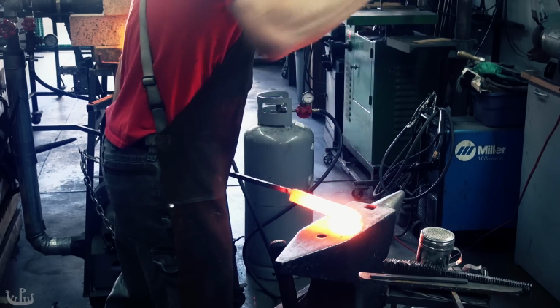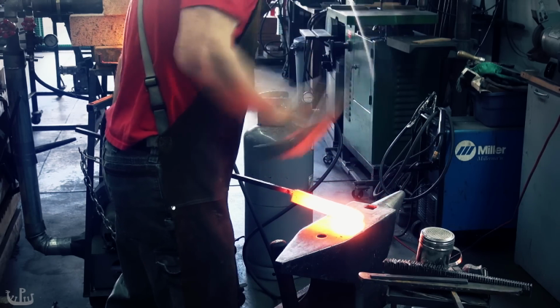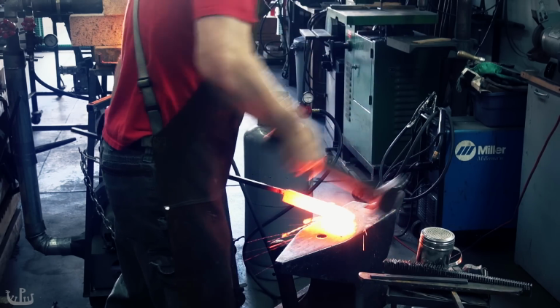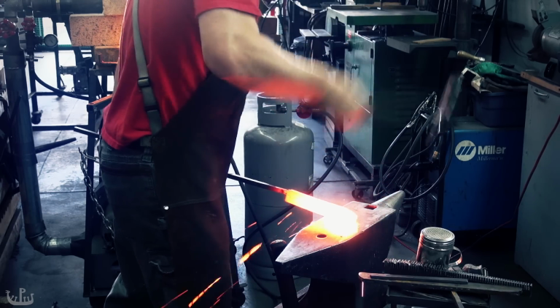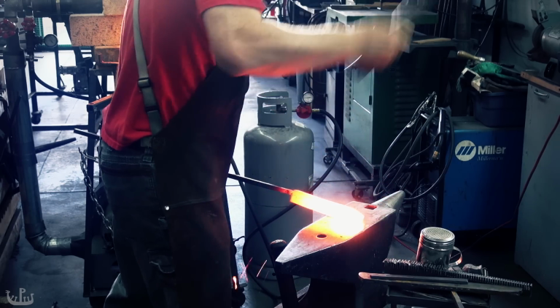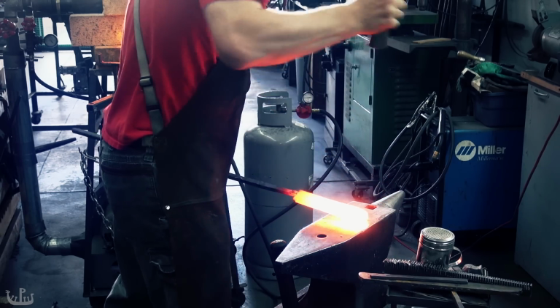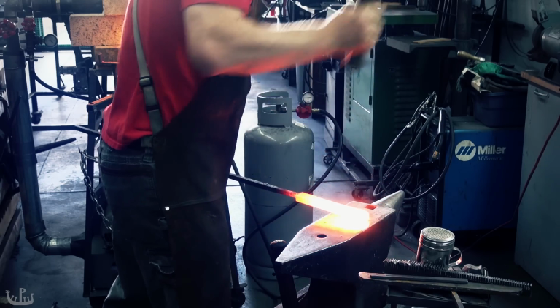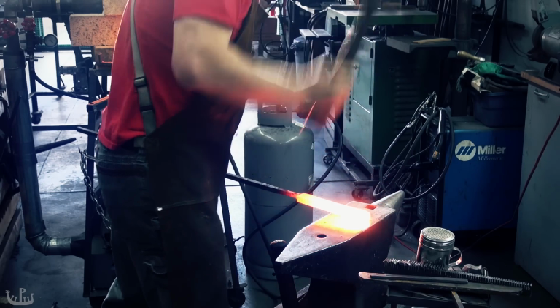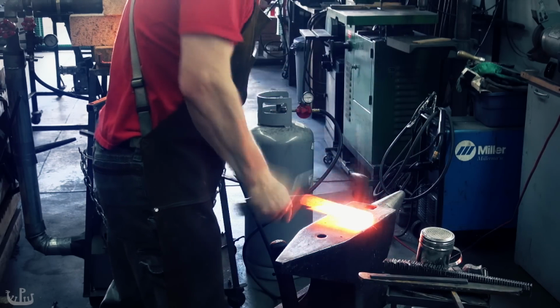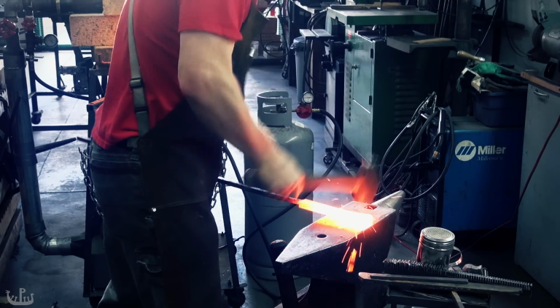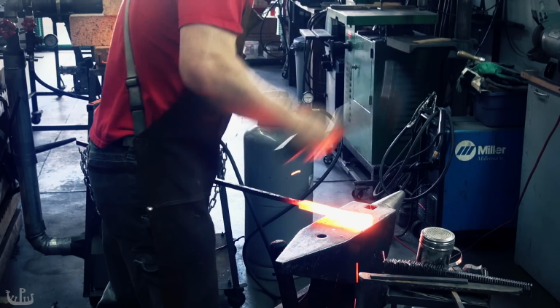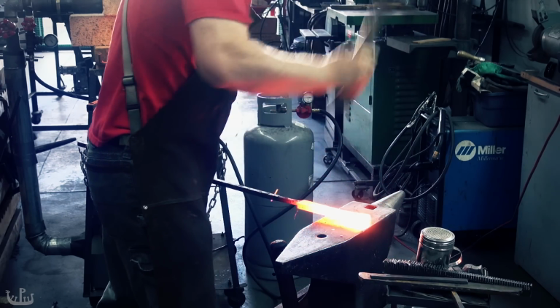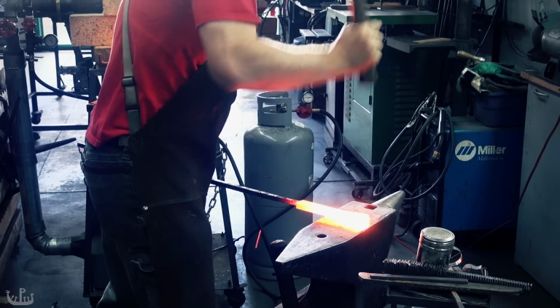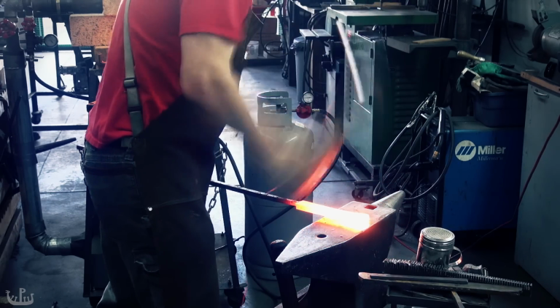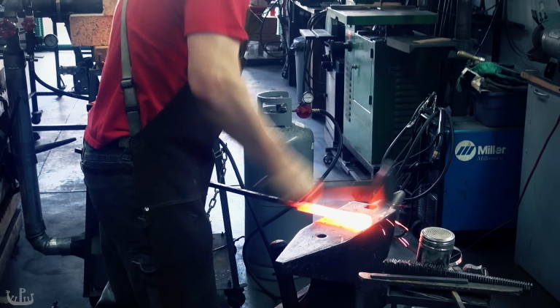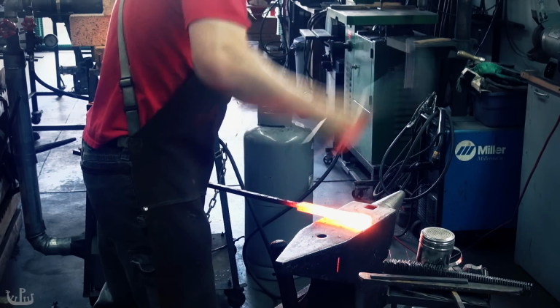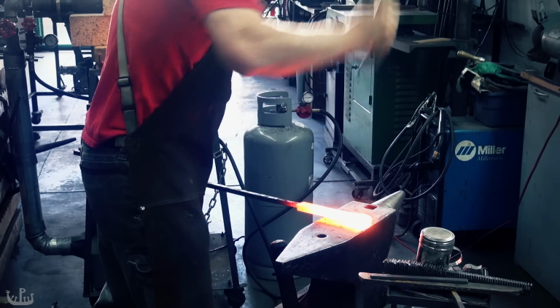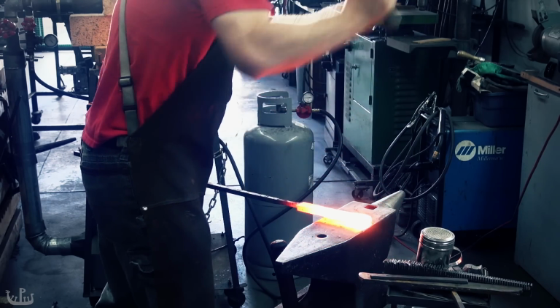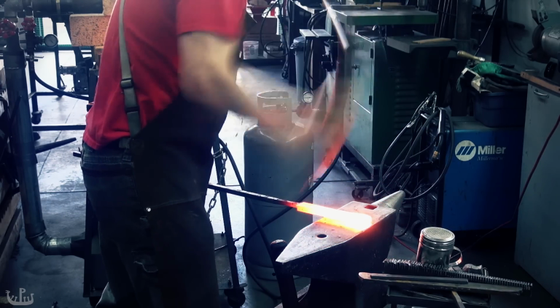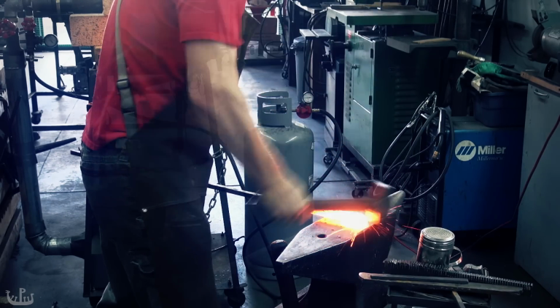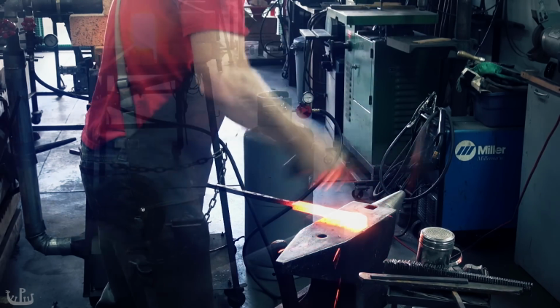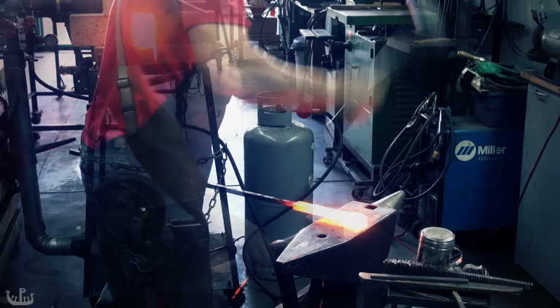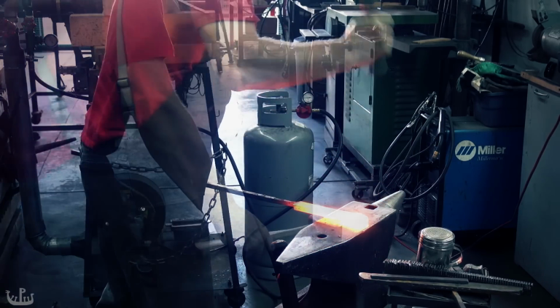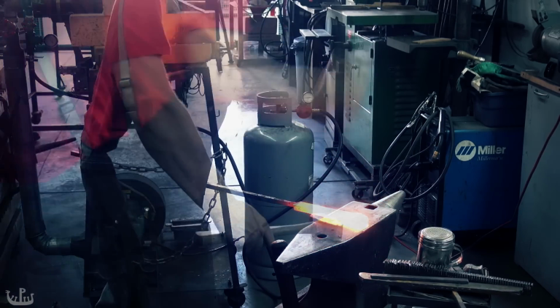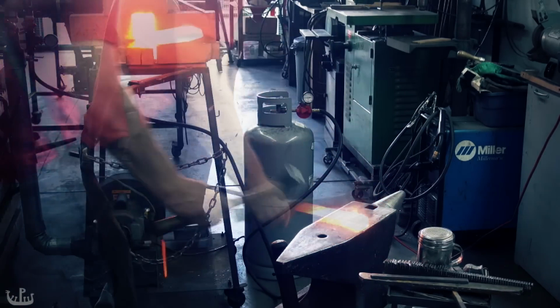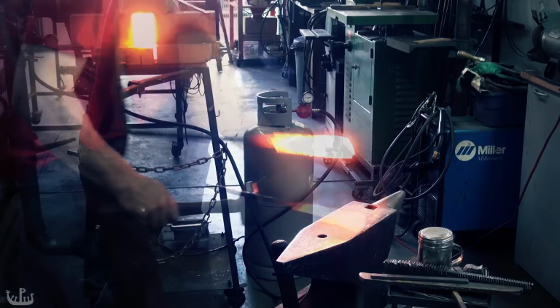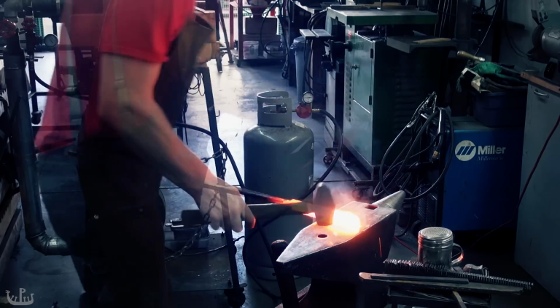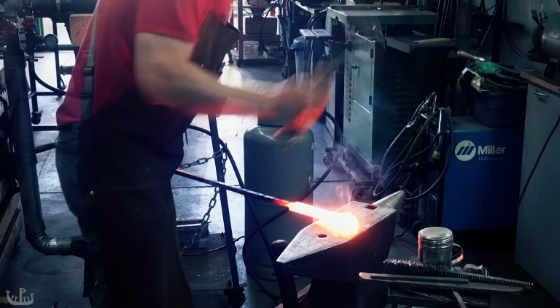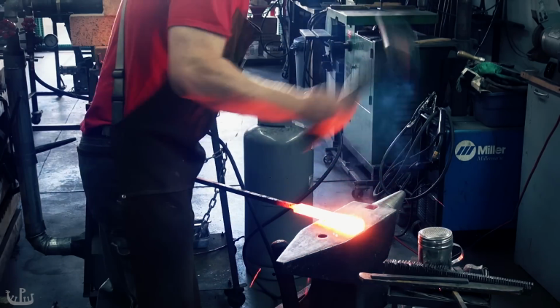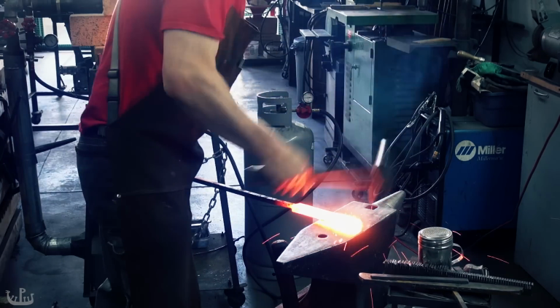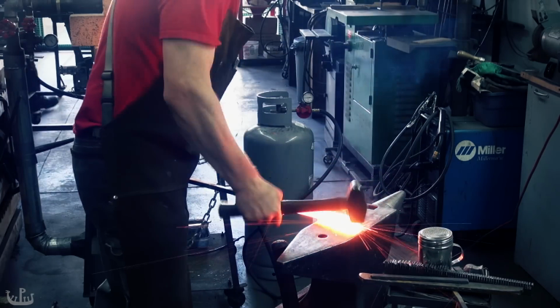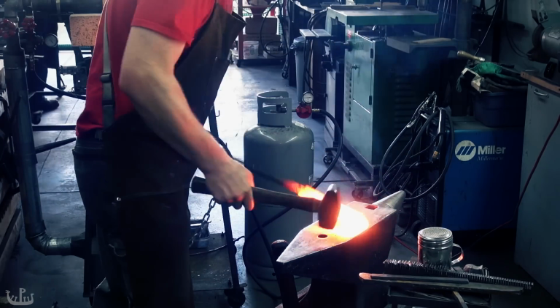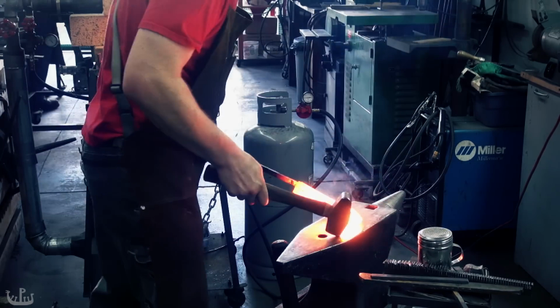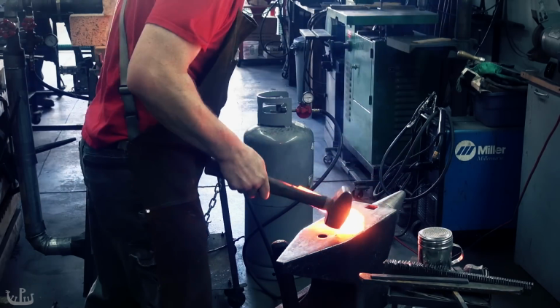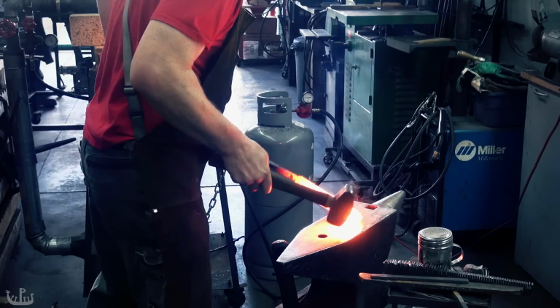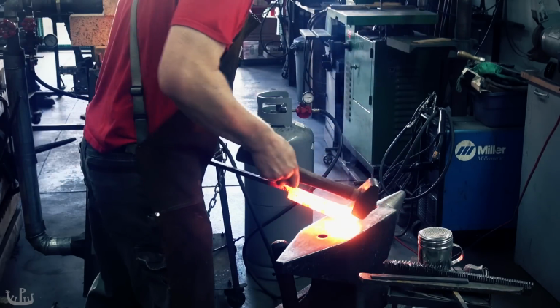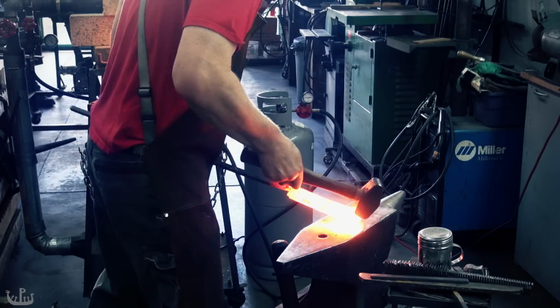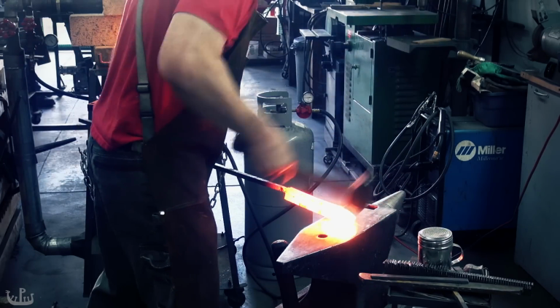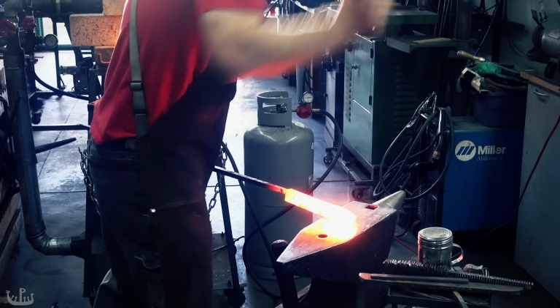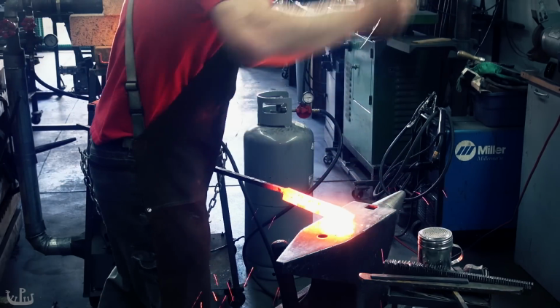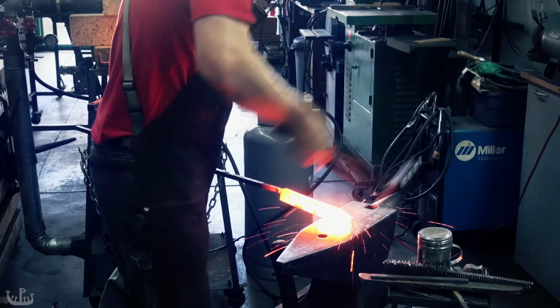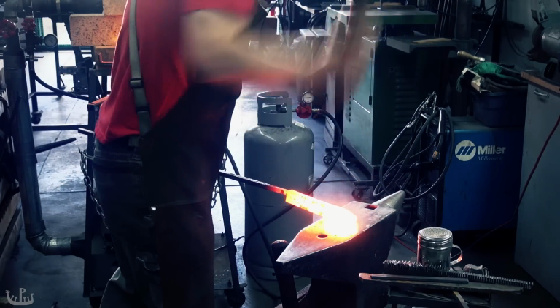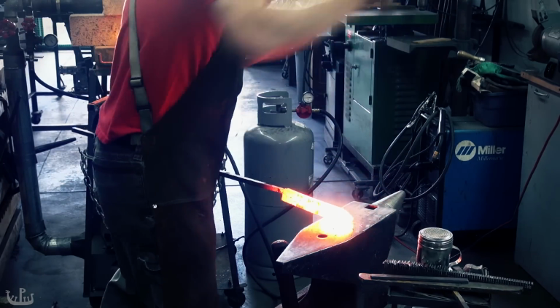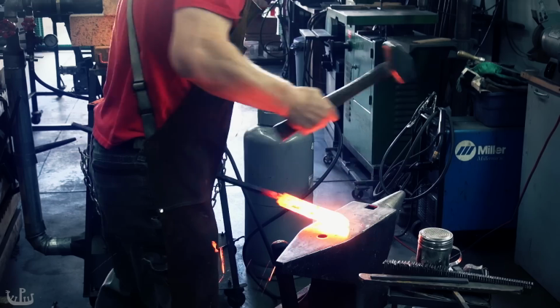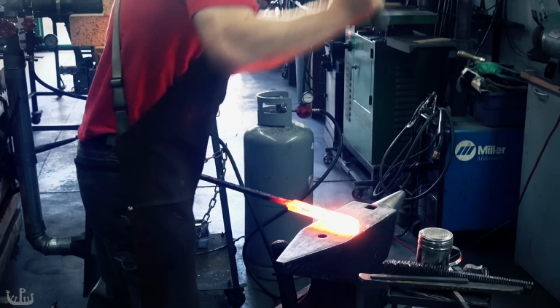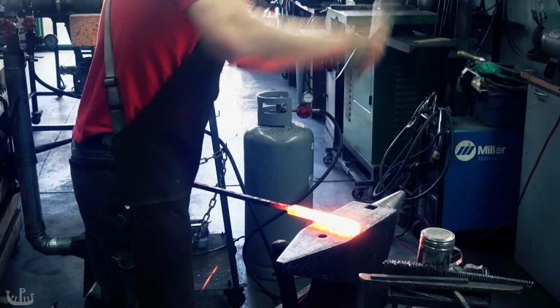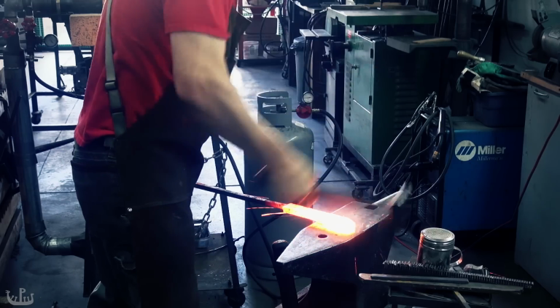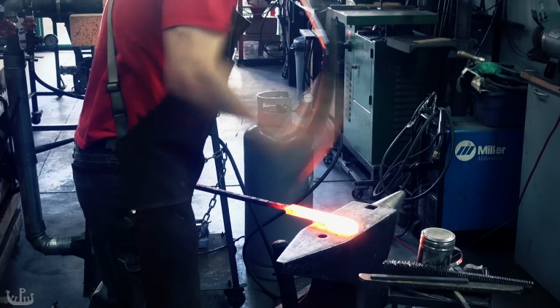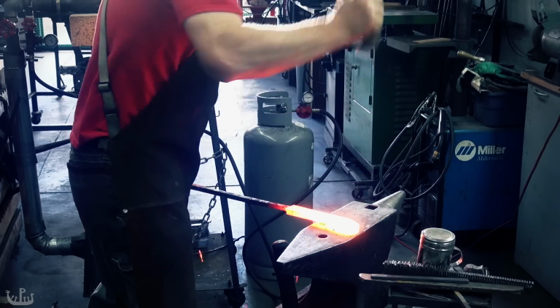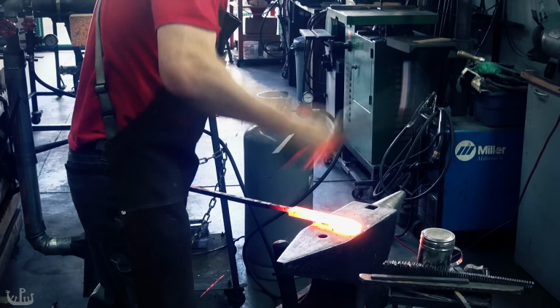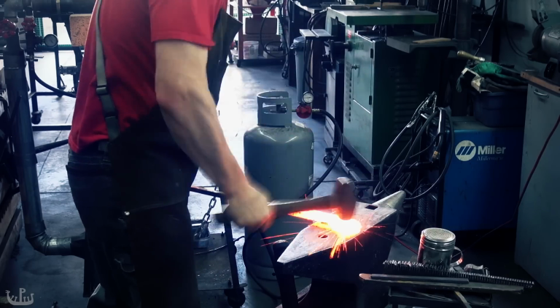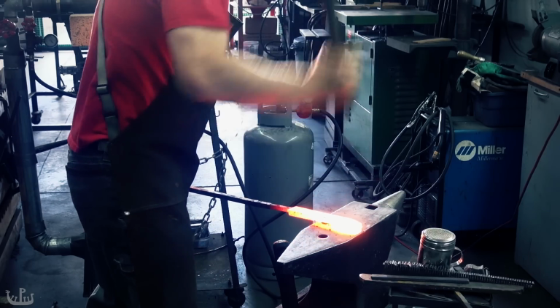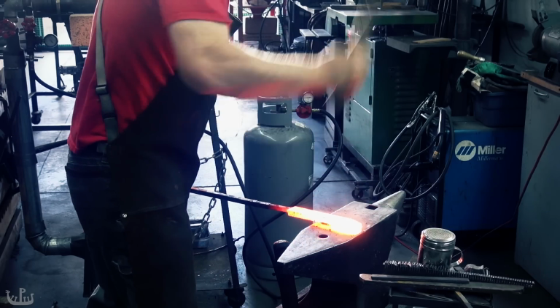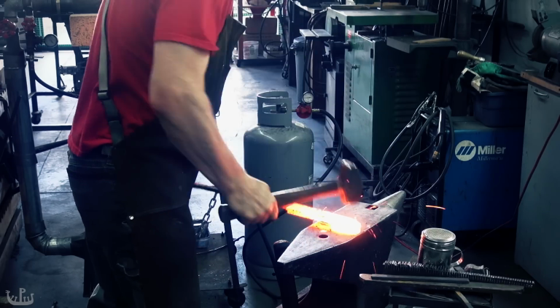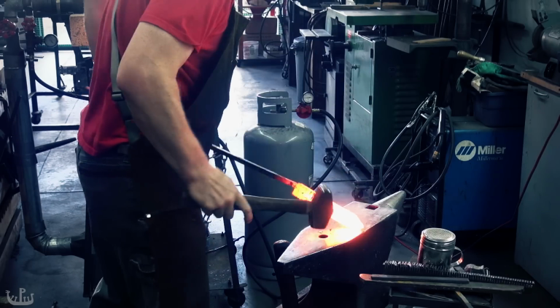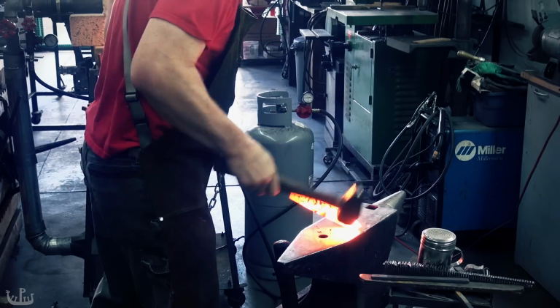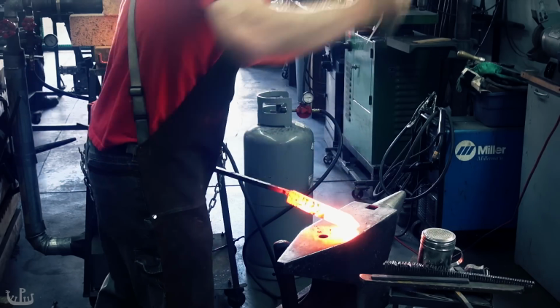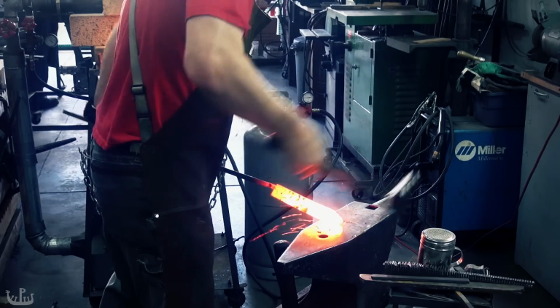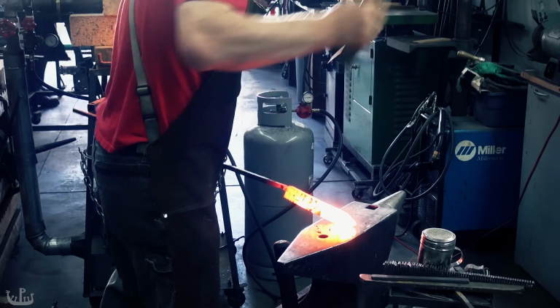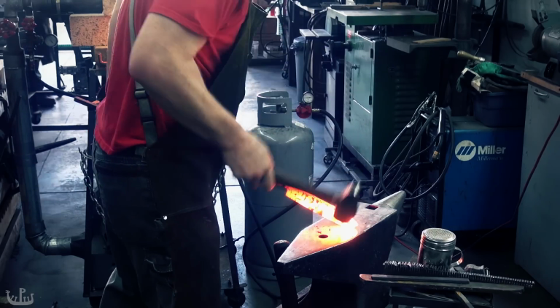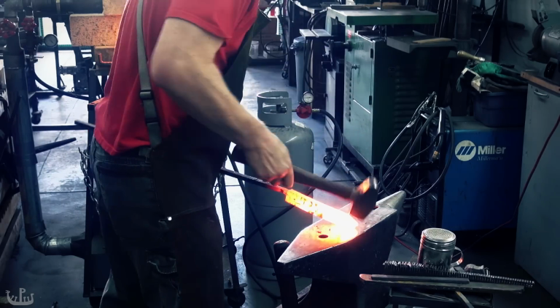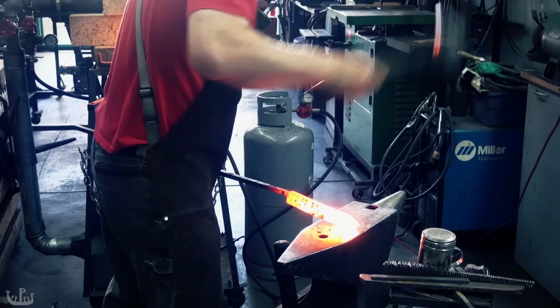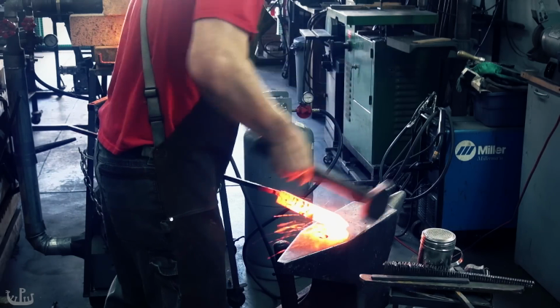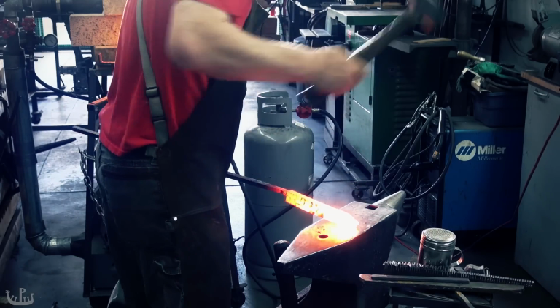Once I have a solid piece of metal, I shape it into the form of a knife — first forming the tip, and then the toe.